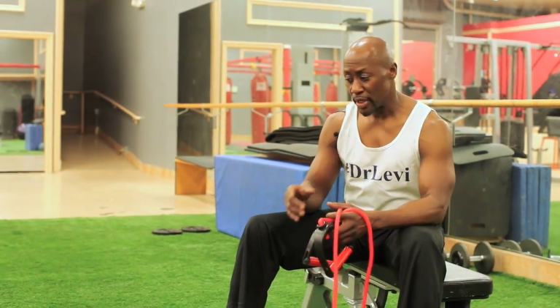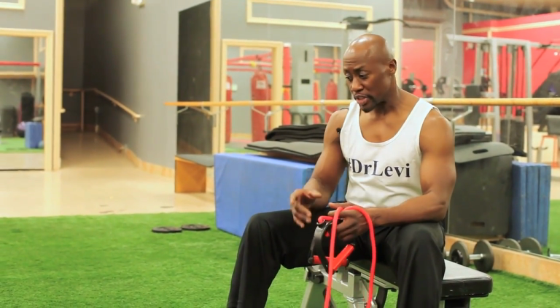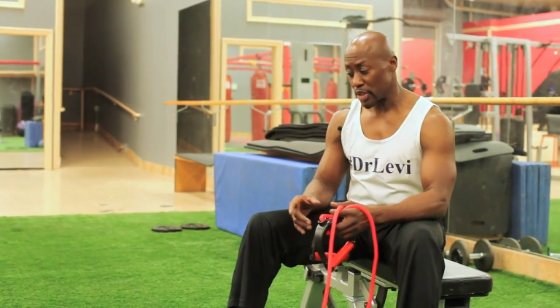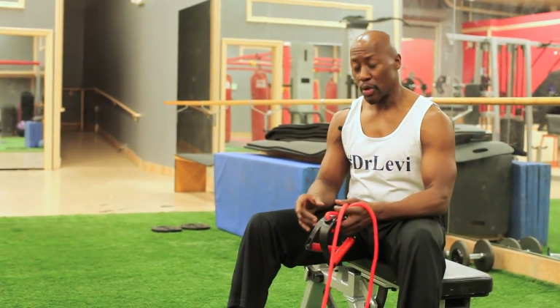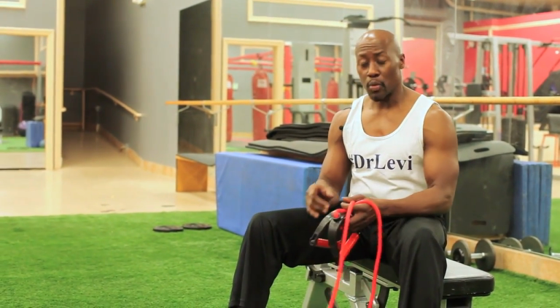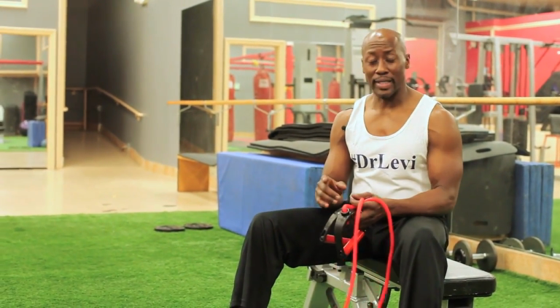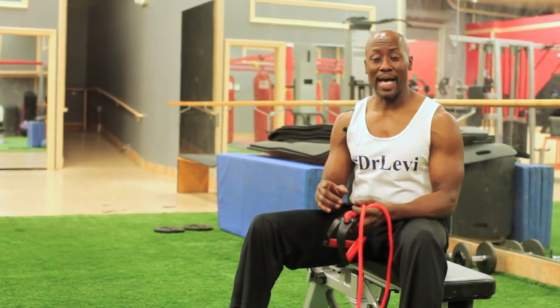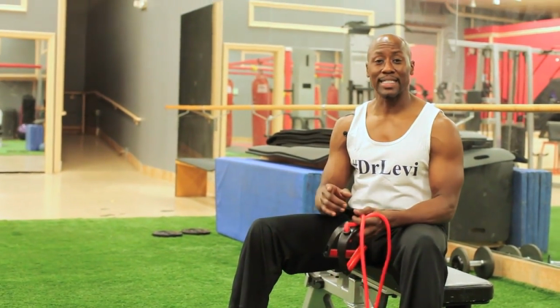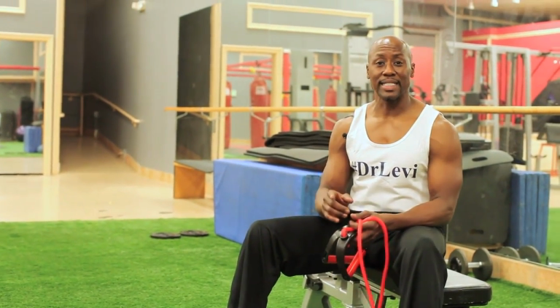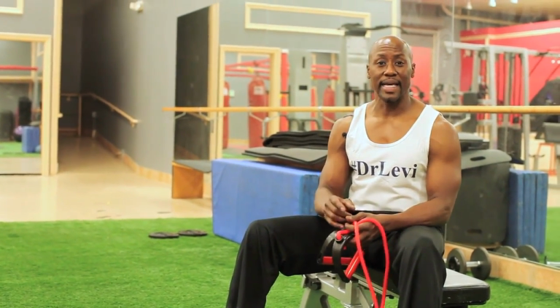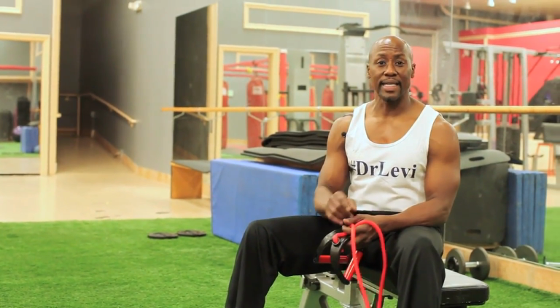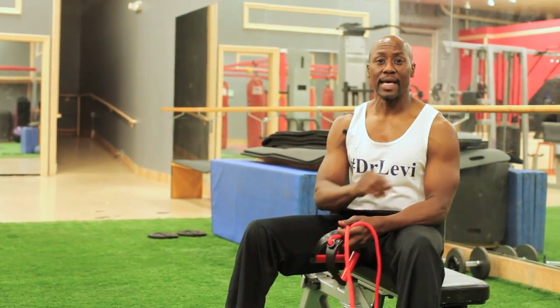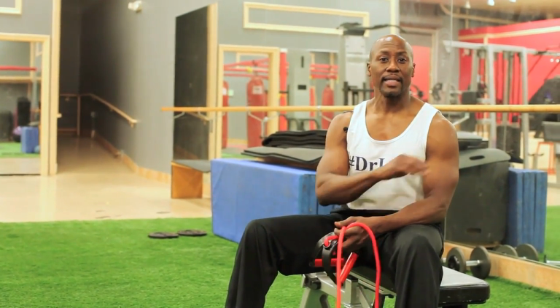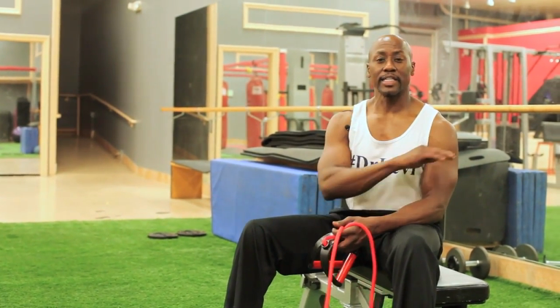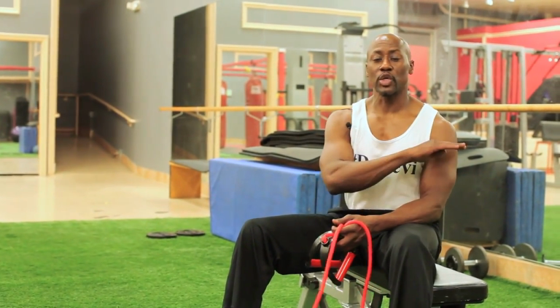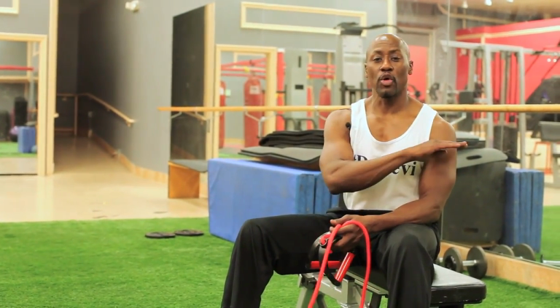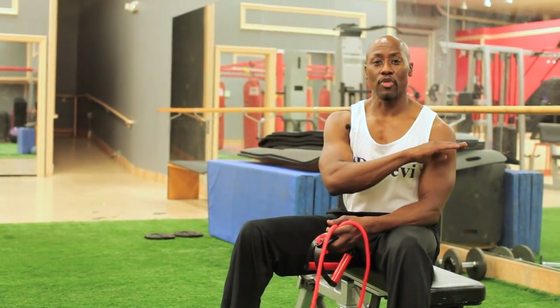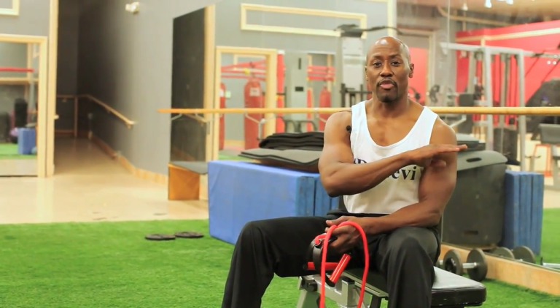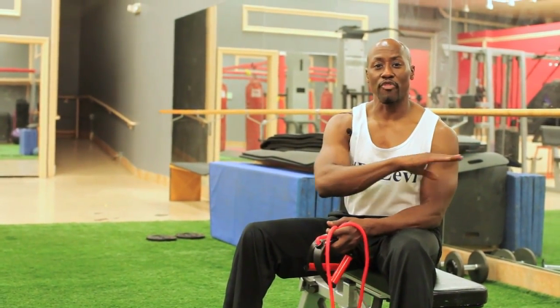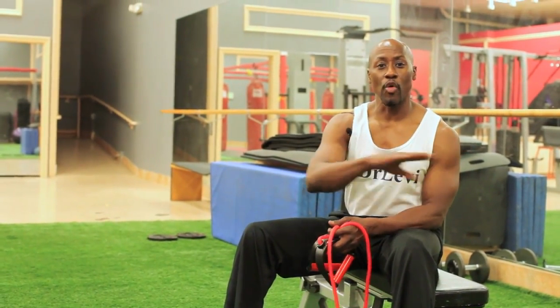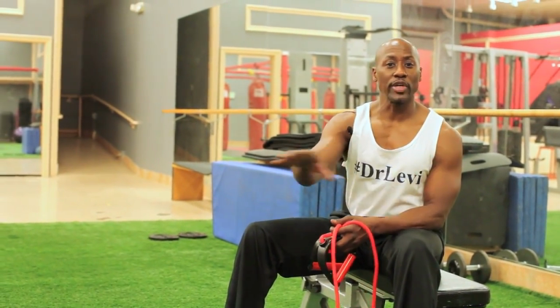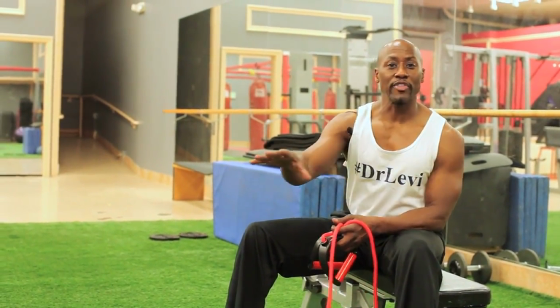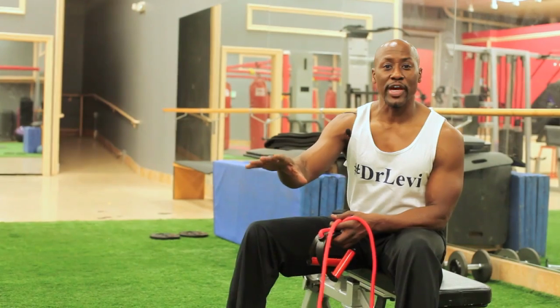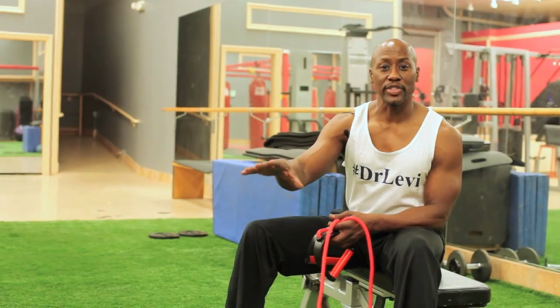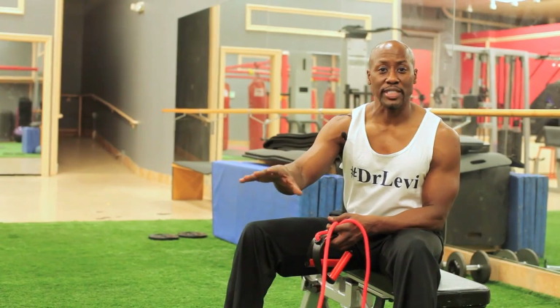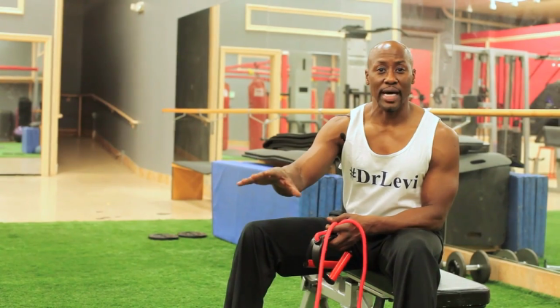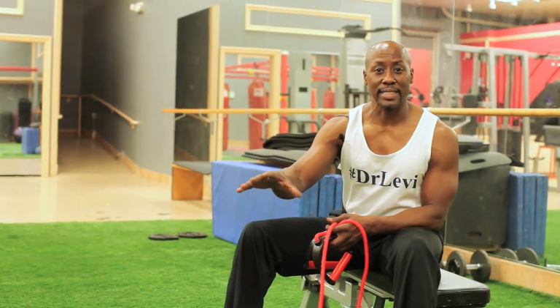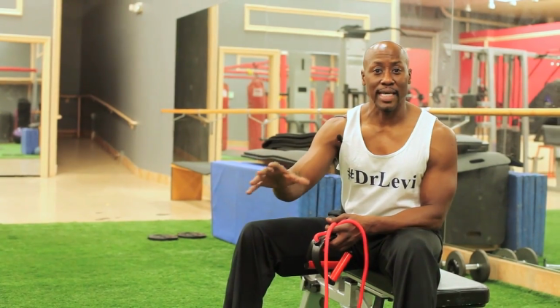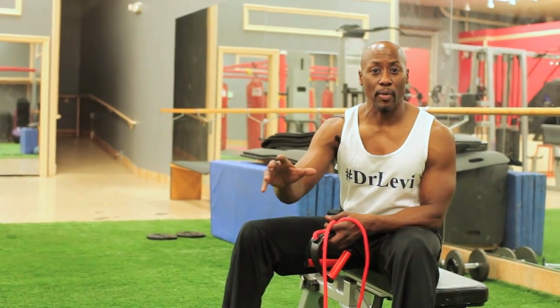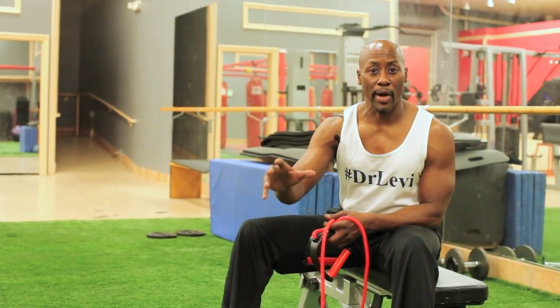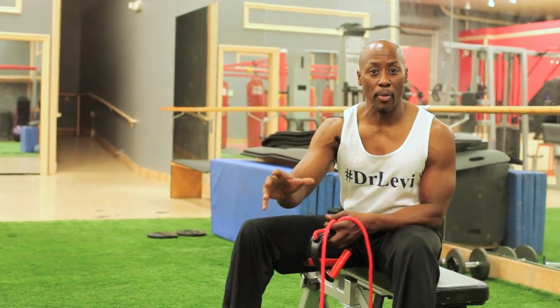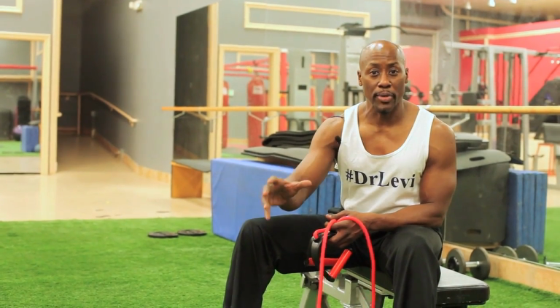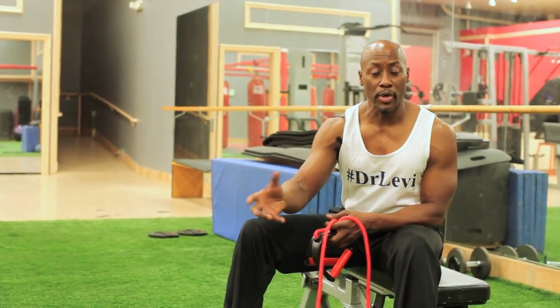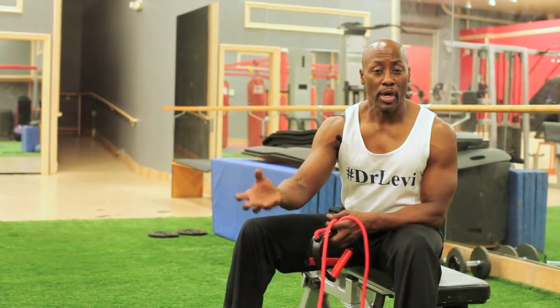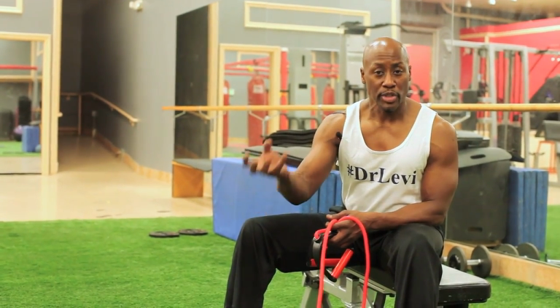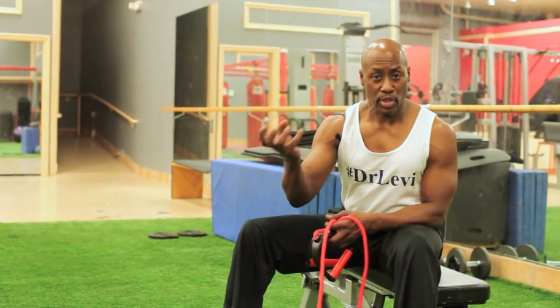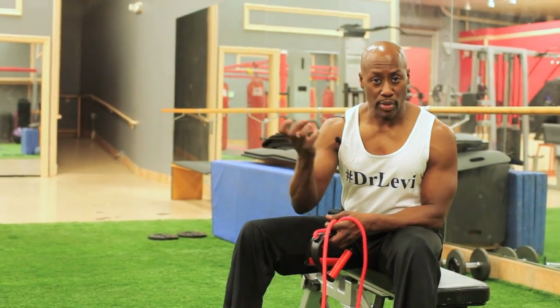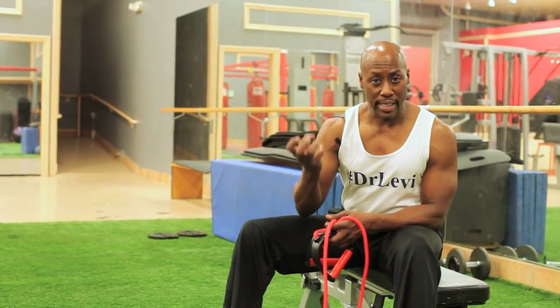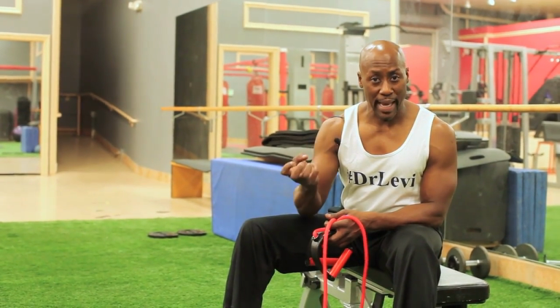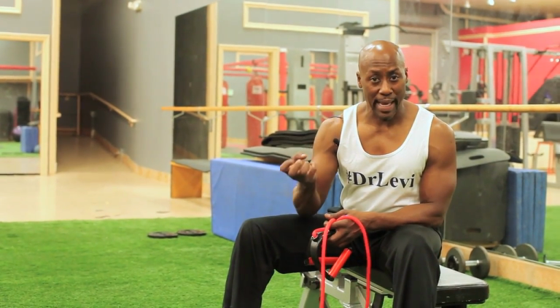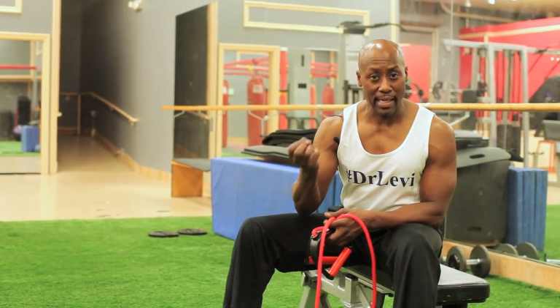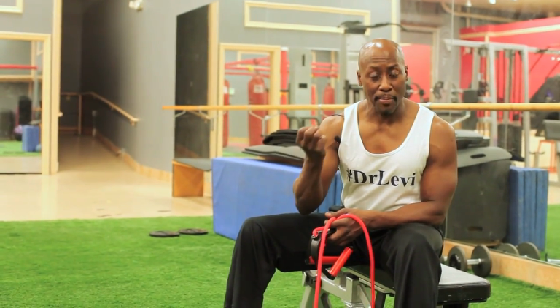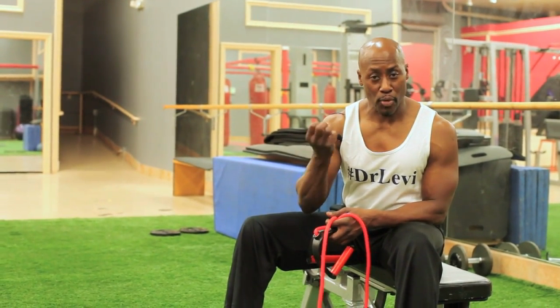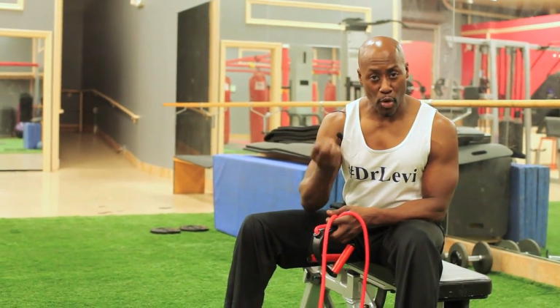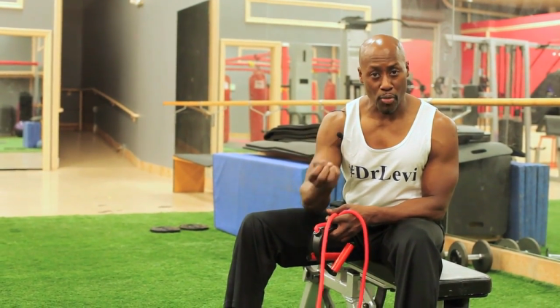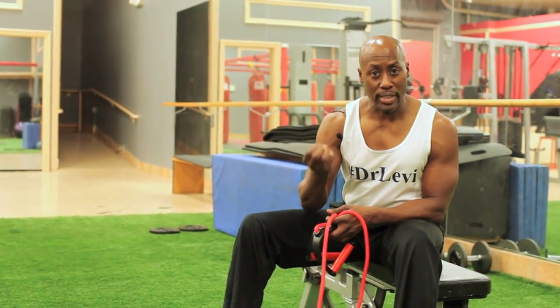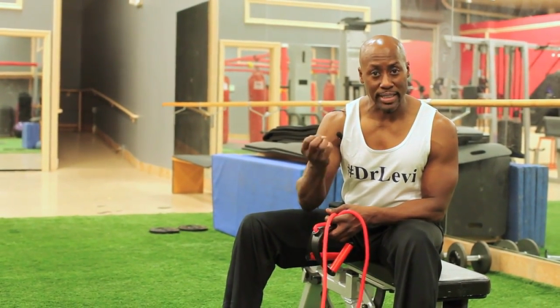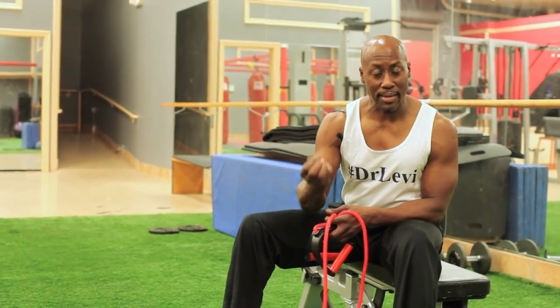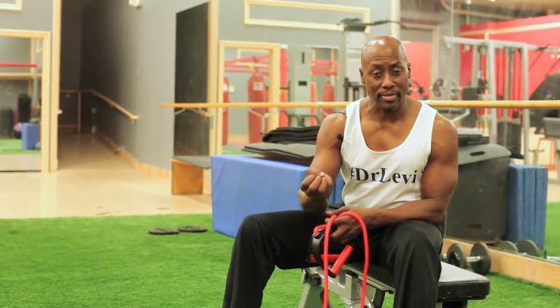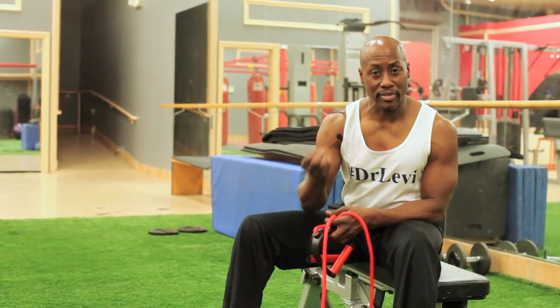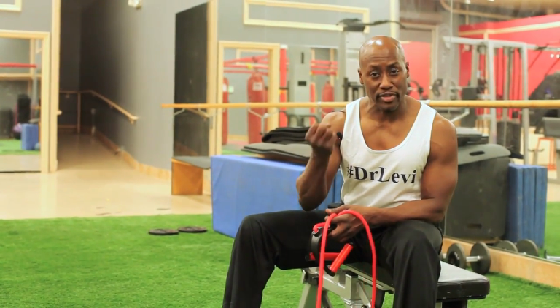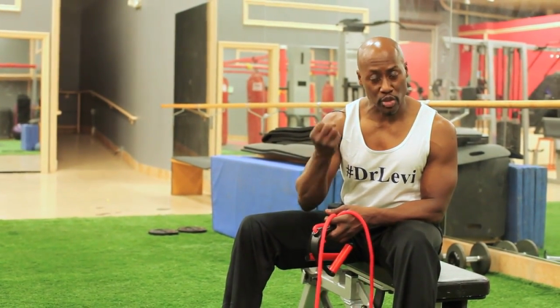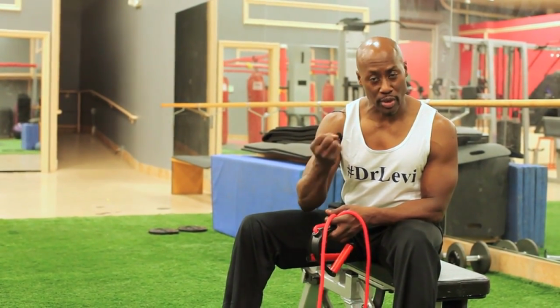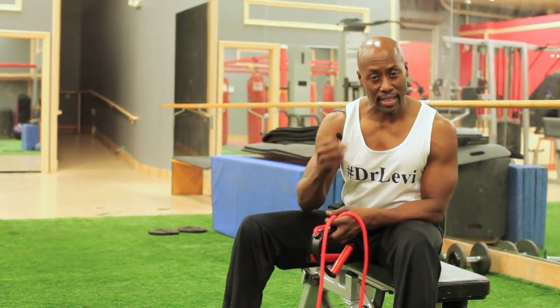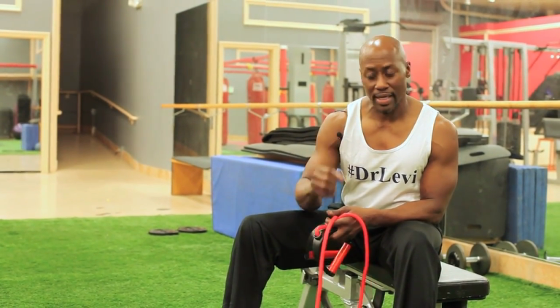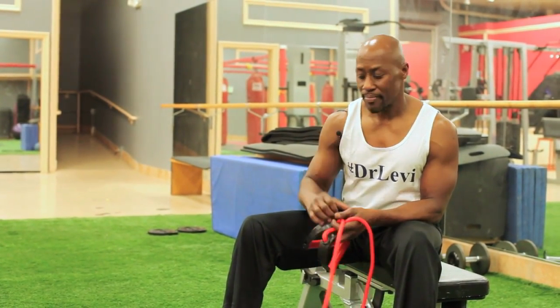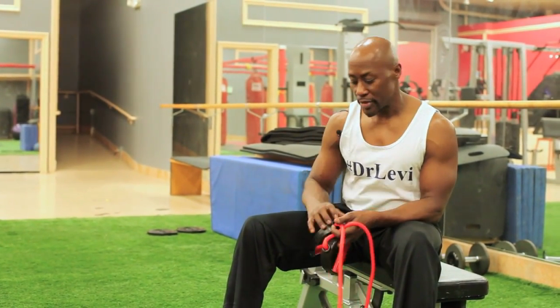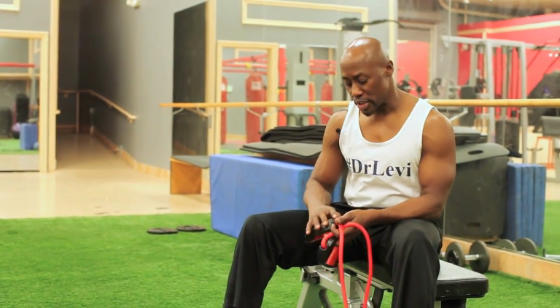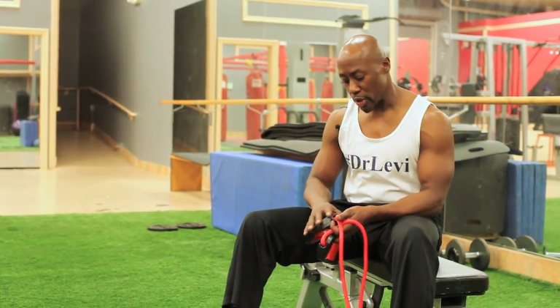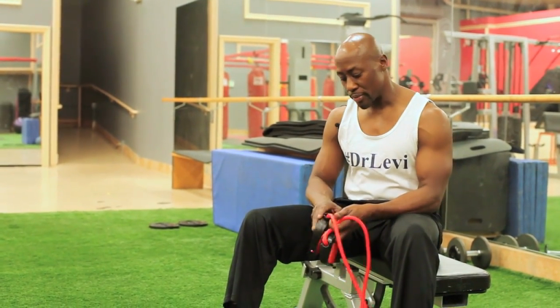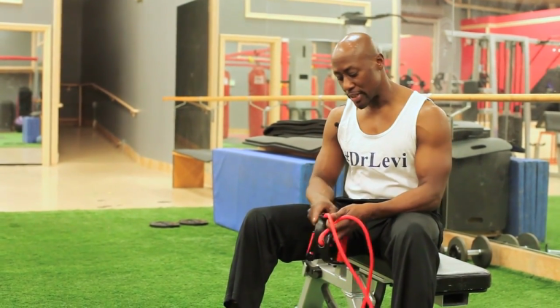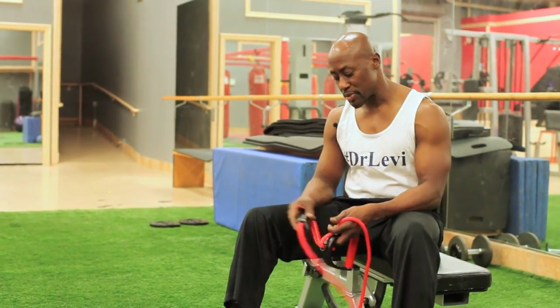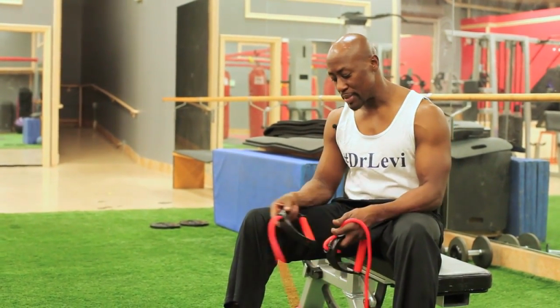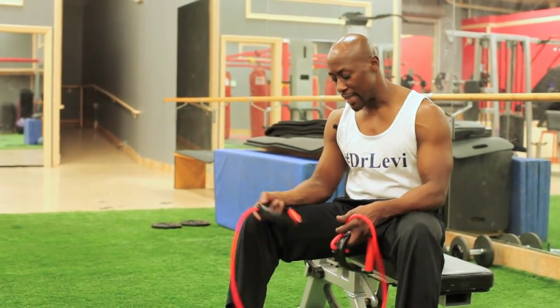So with that said, let's go over four different exercises that will help you to regain proprioceptive strength. Let's begin.